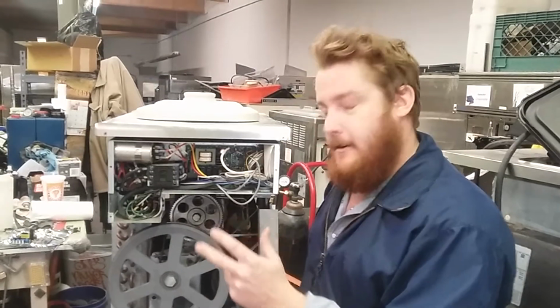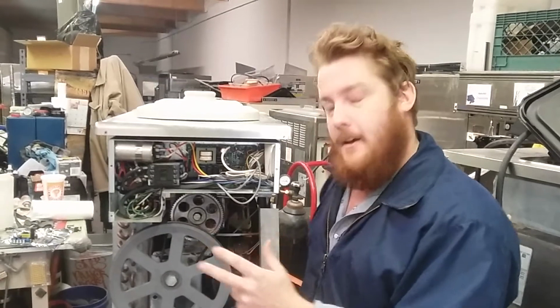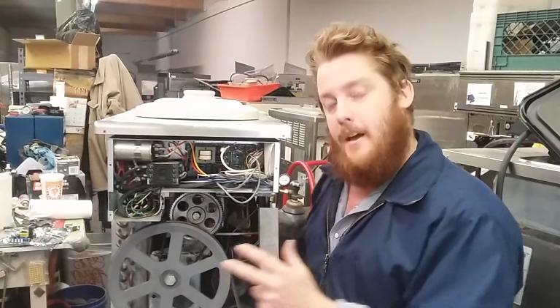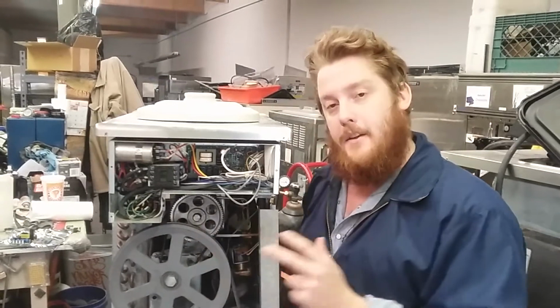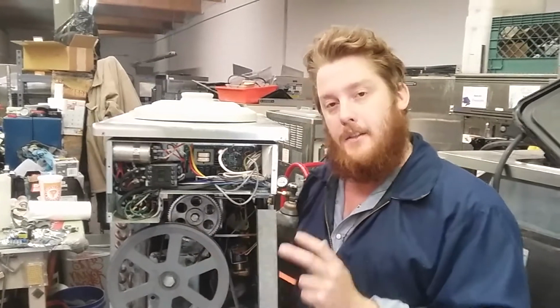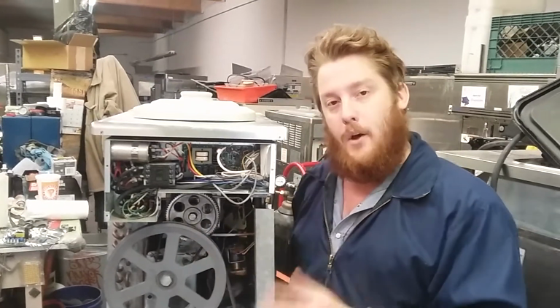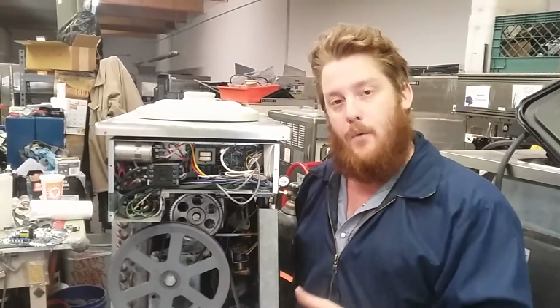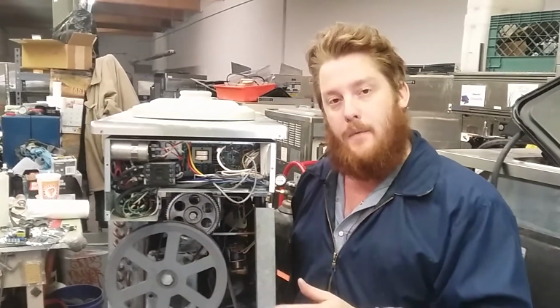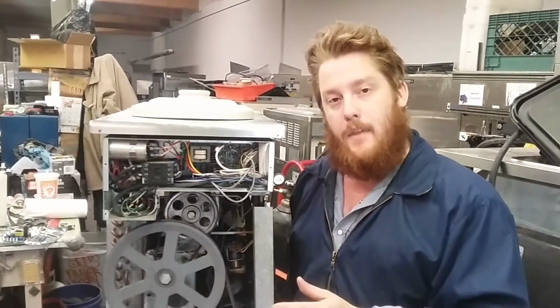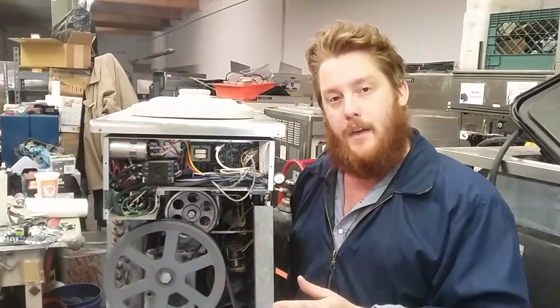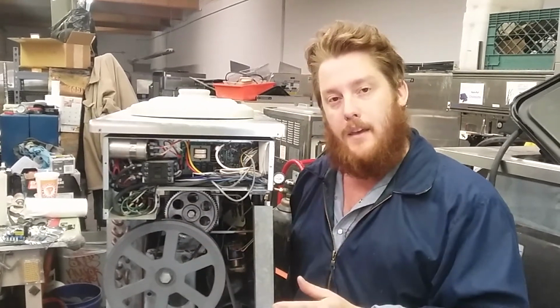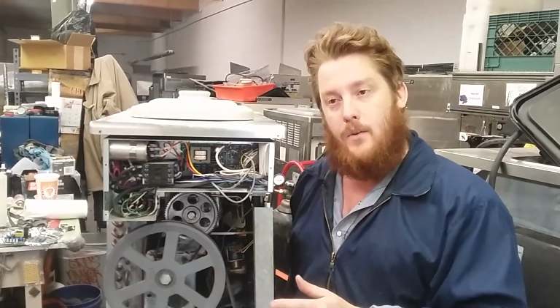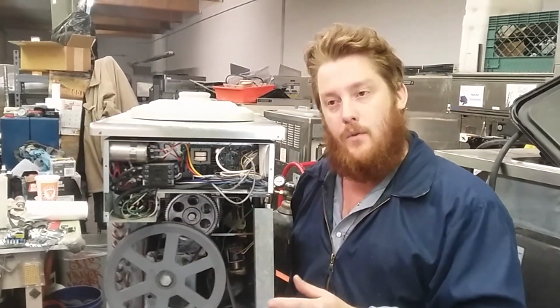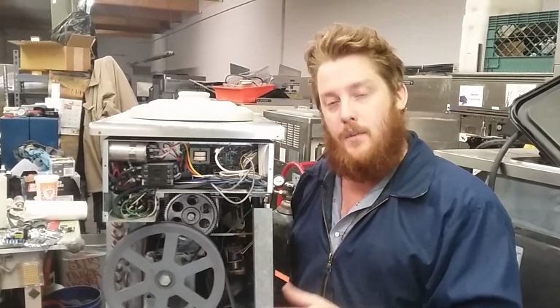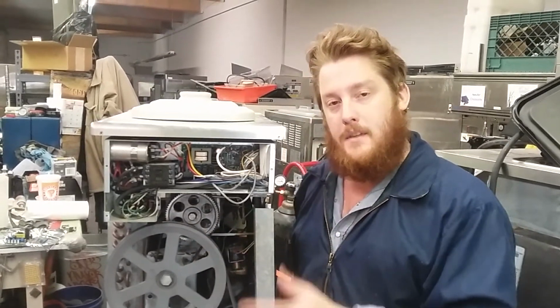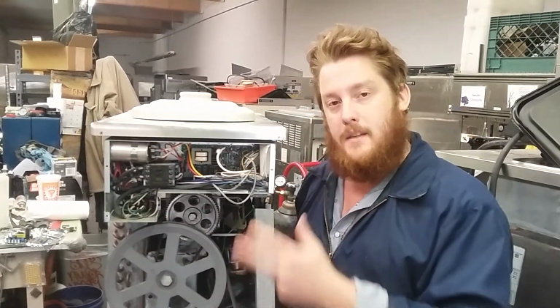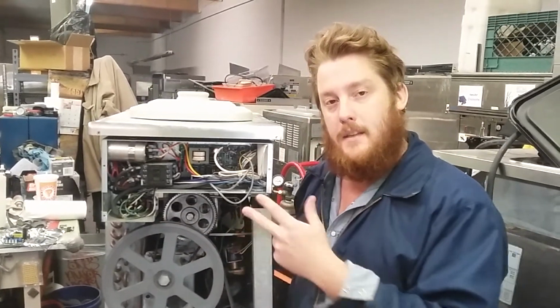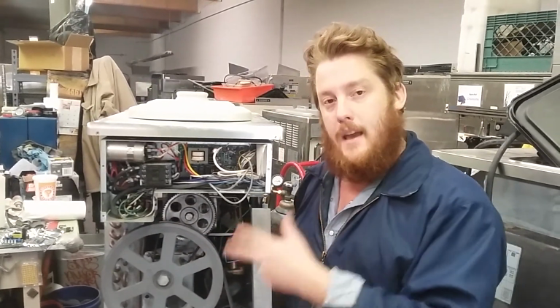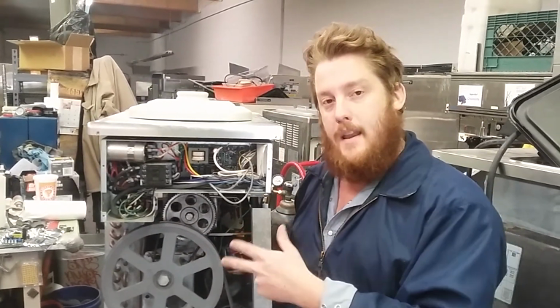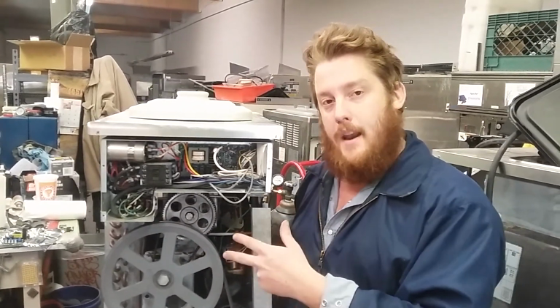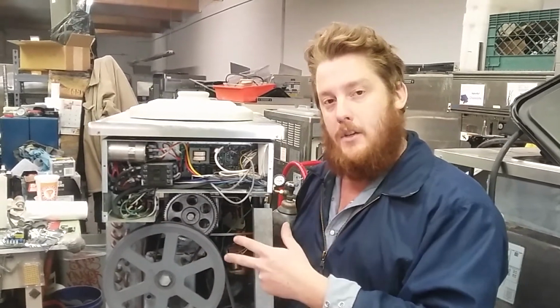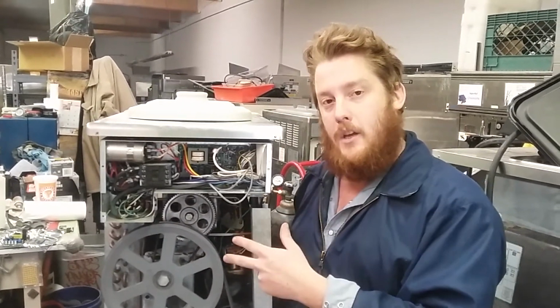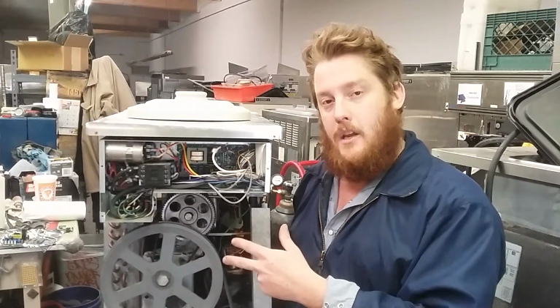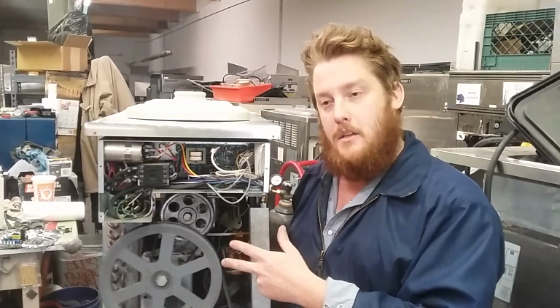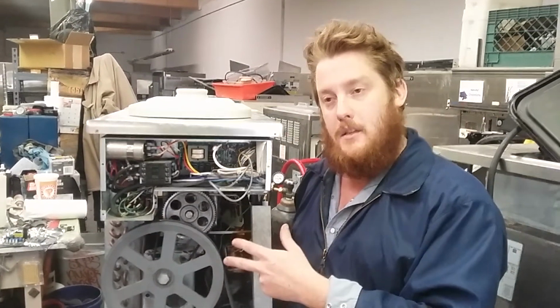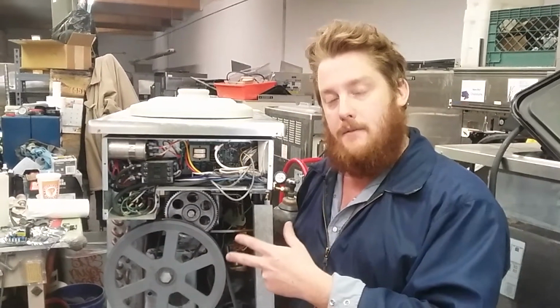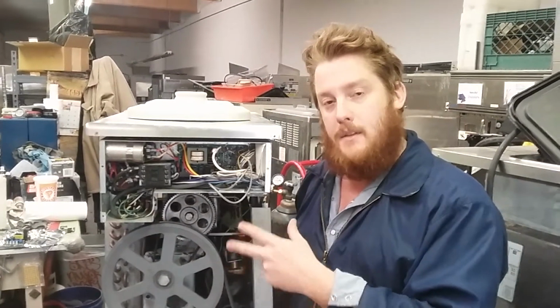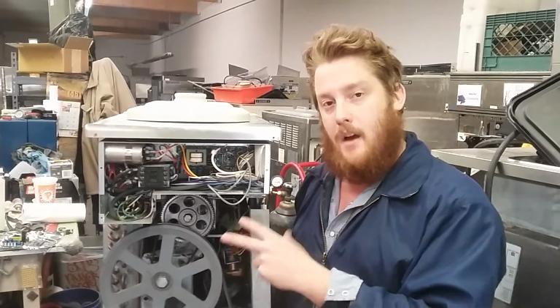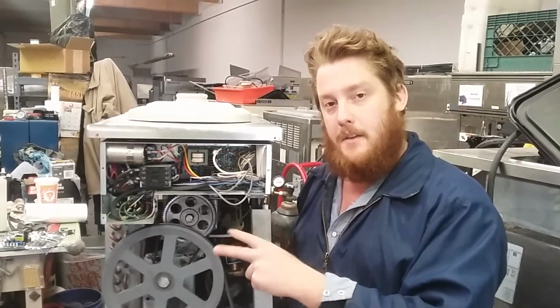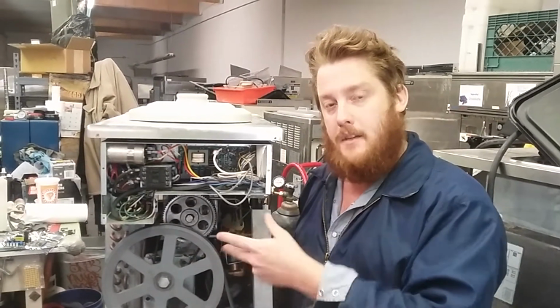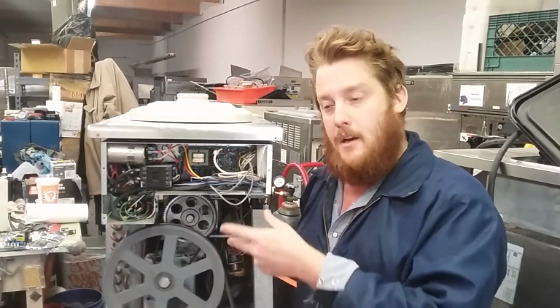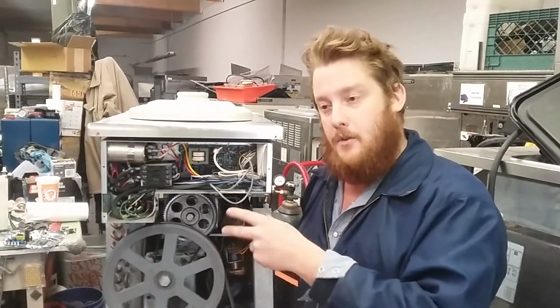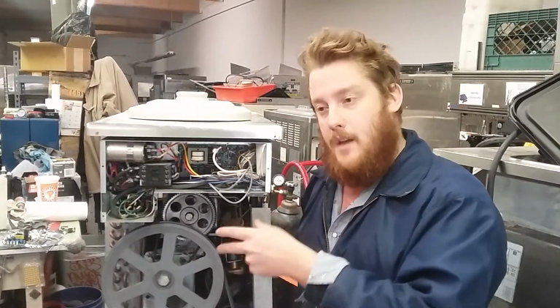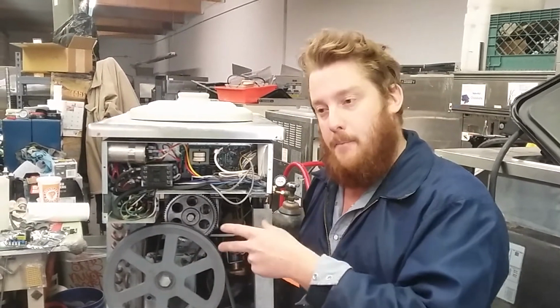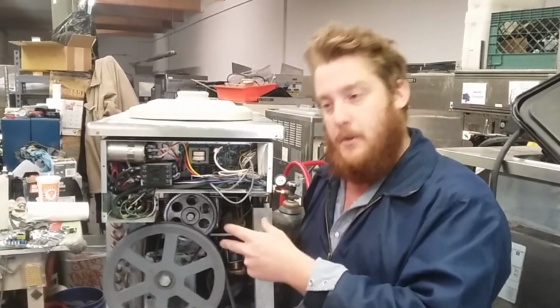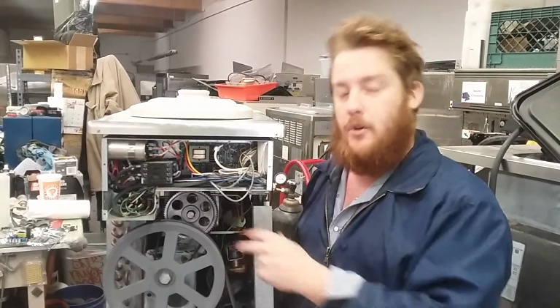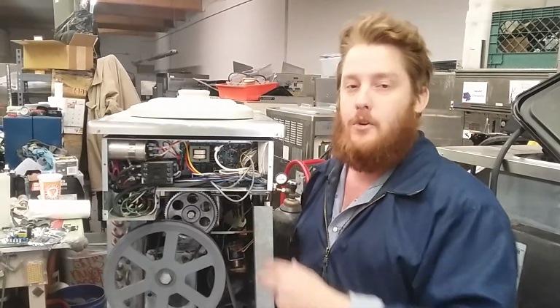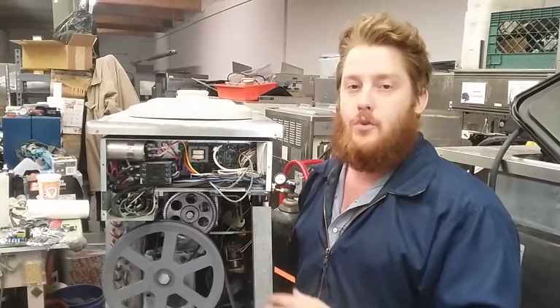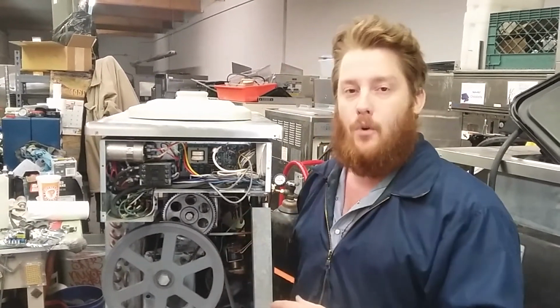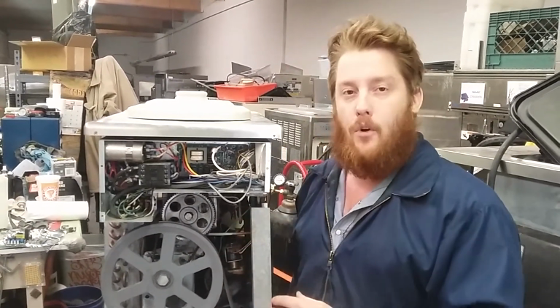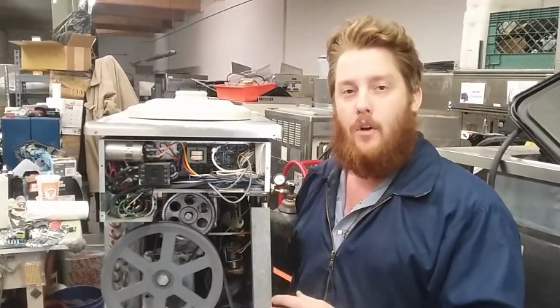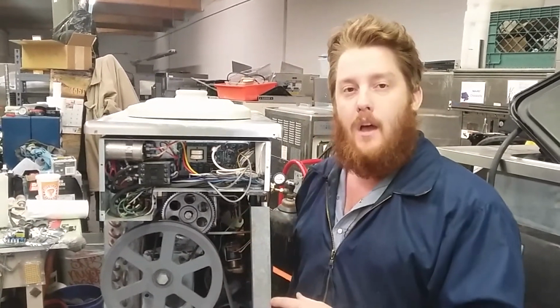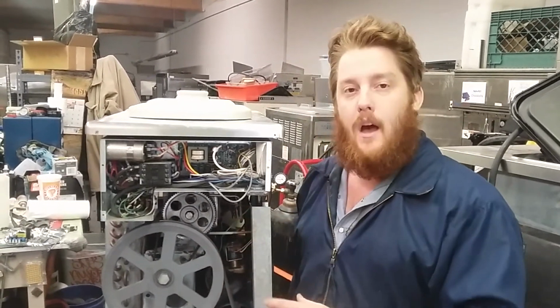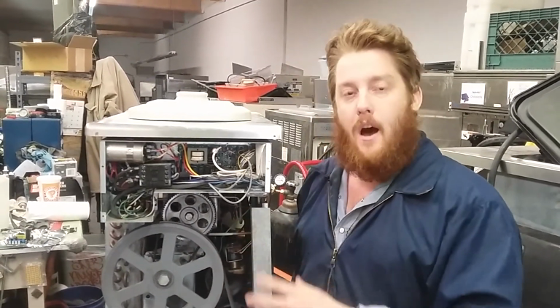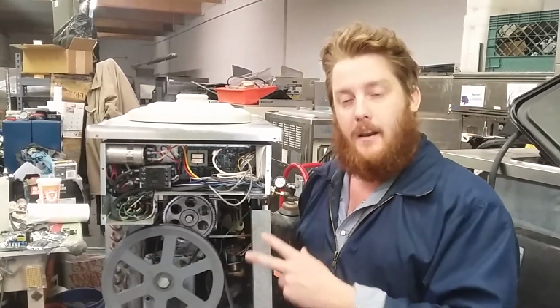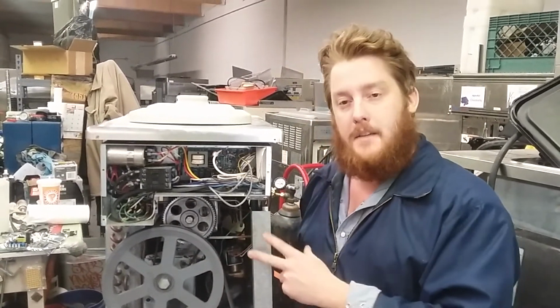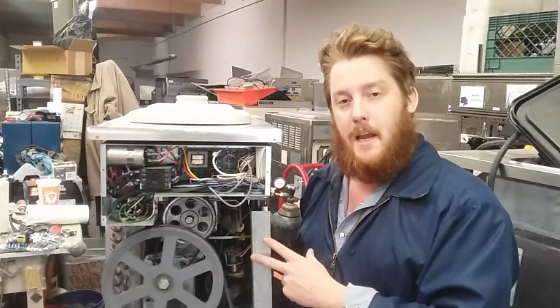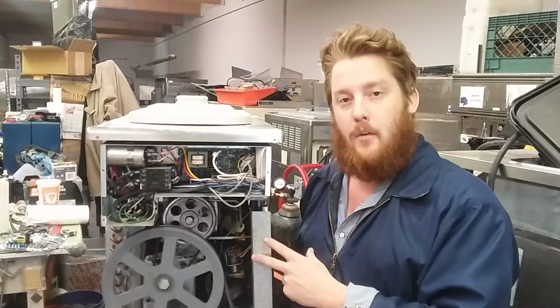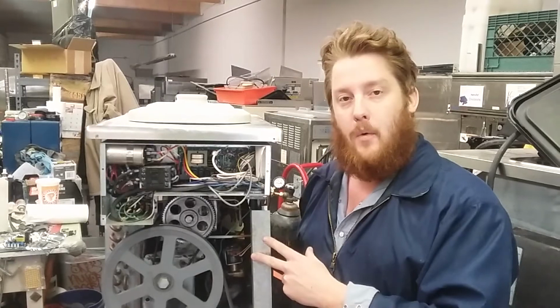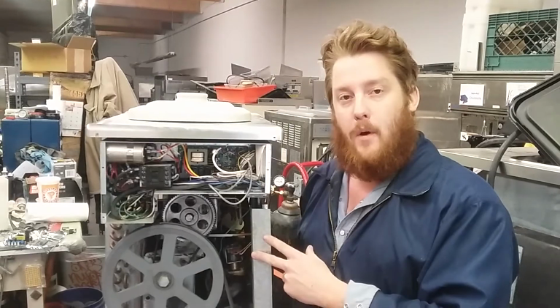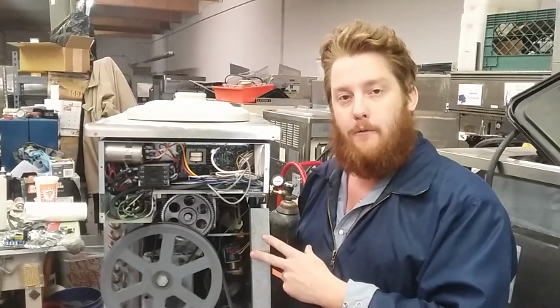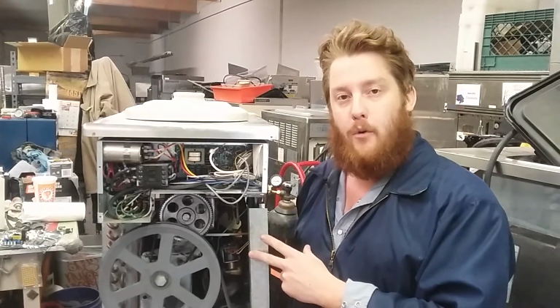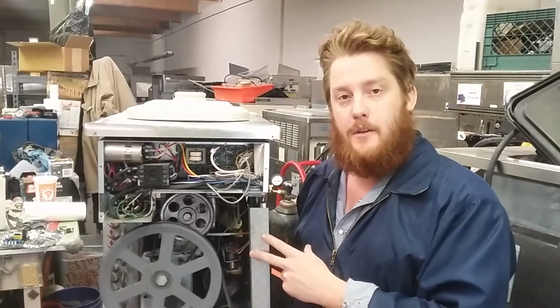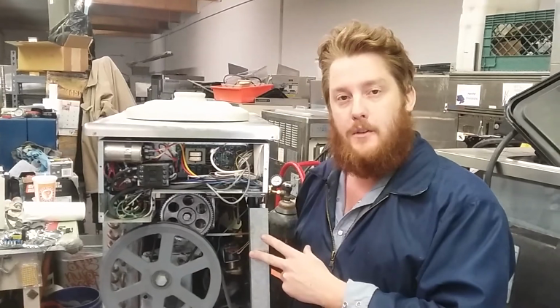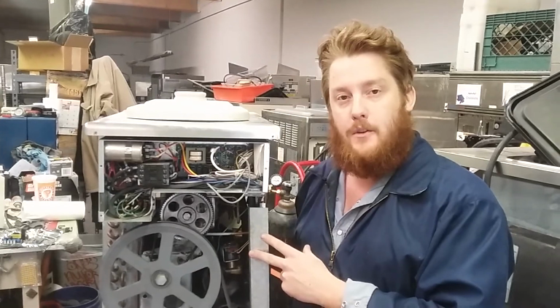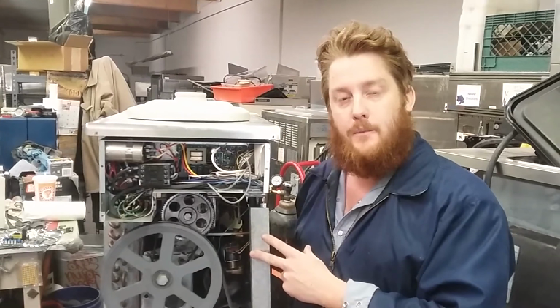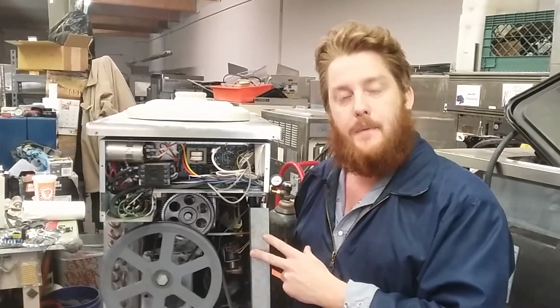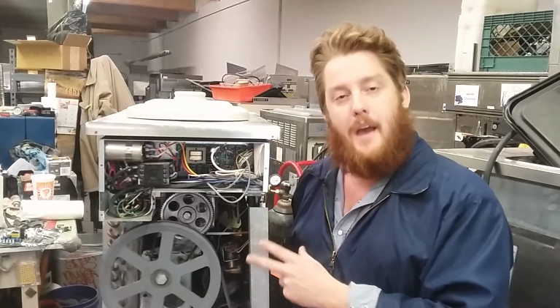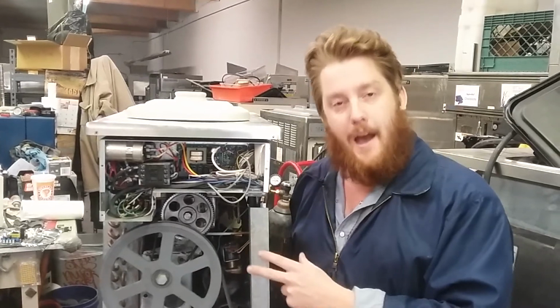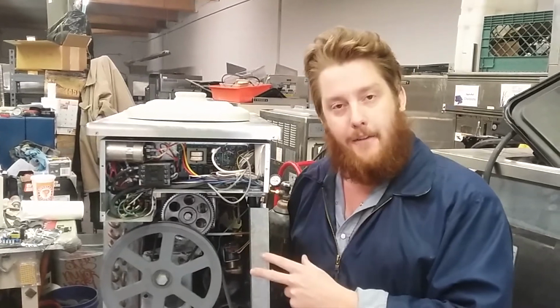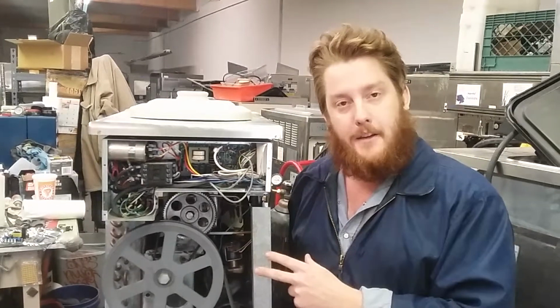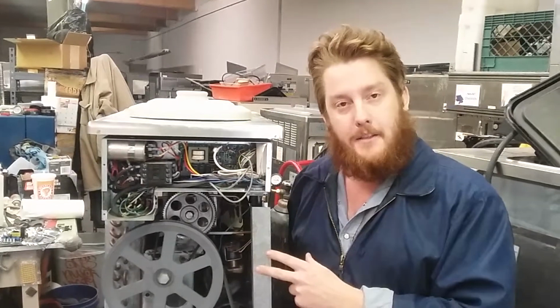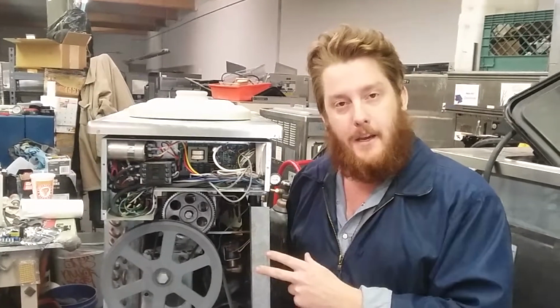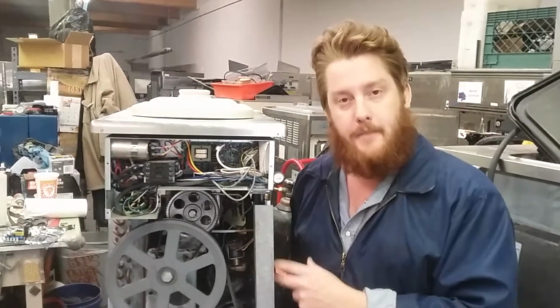Thank you, and this is how to change the viscosity or temperature control on a Taylor 142. Have a nice day.